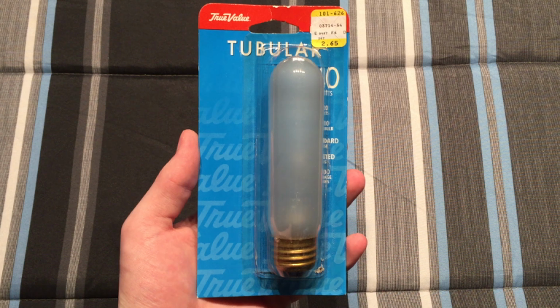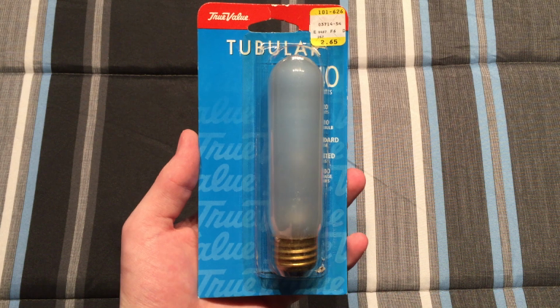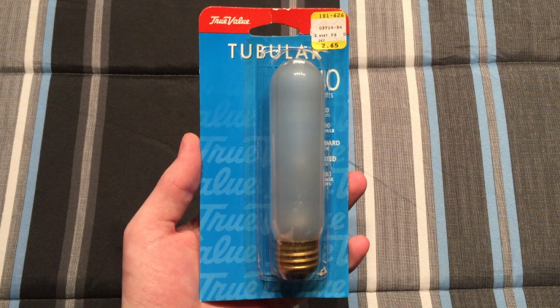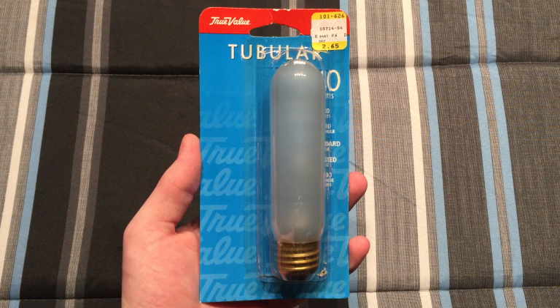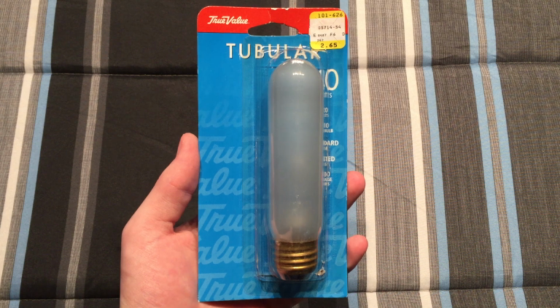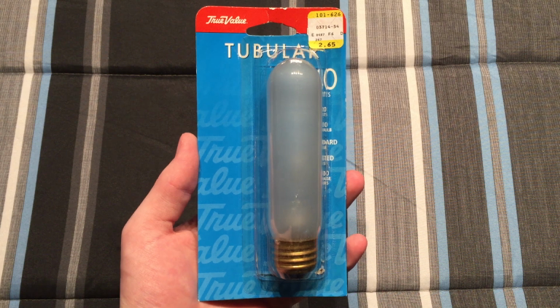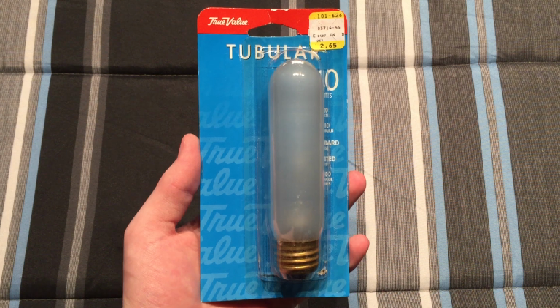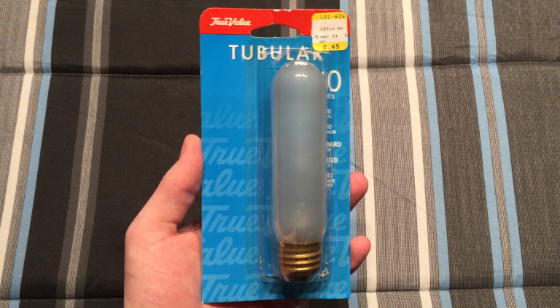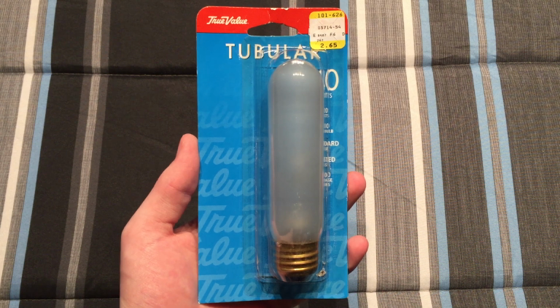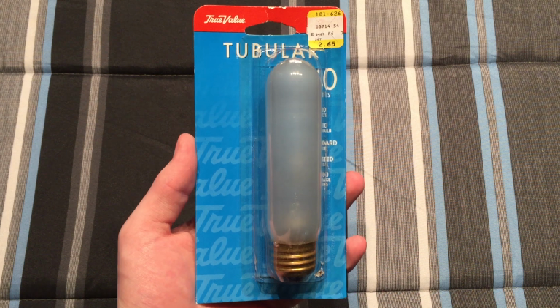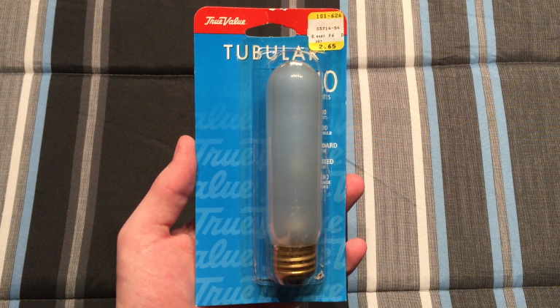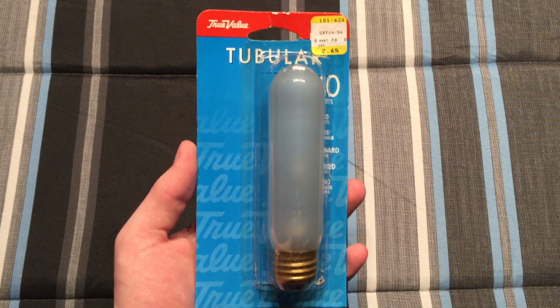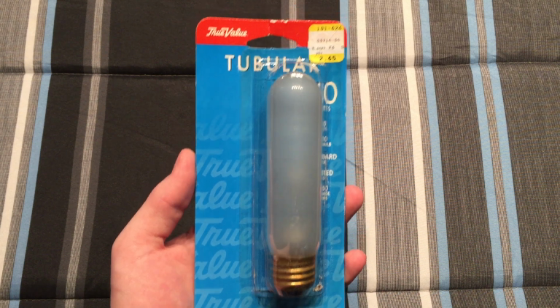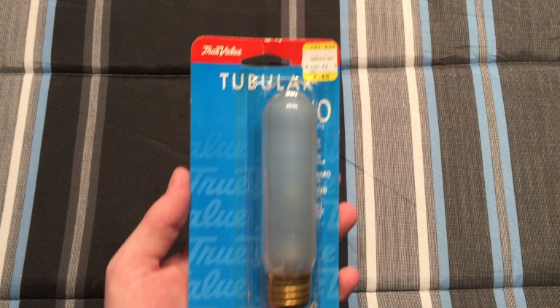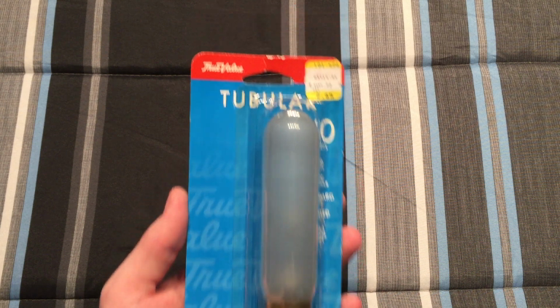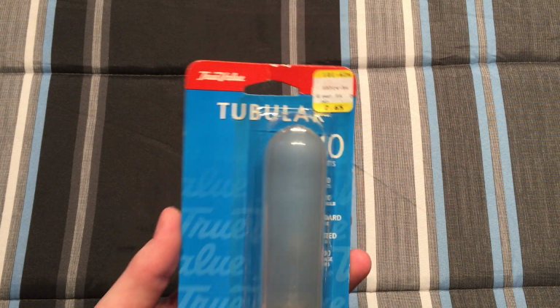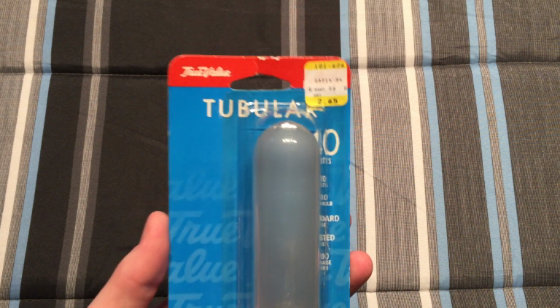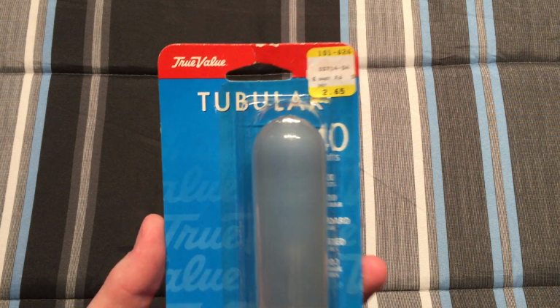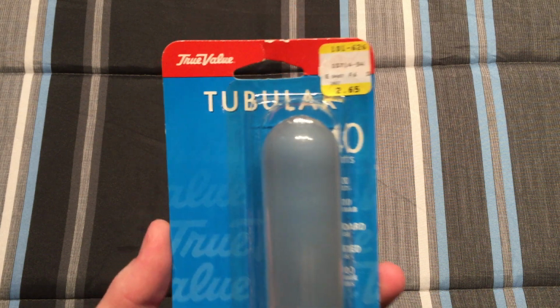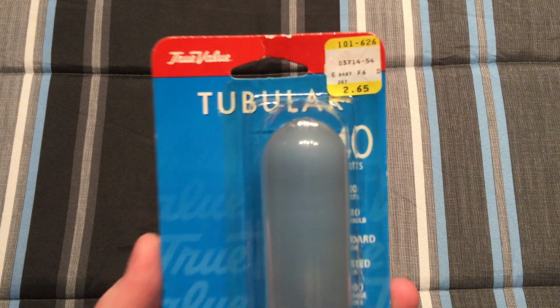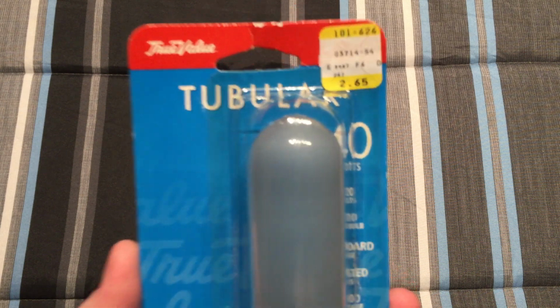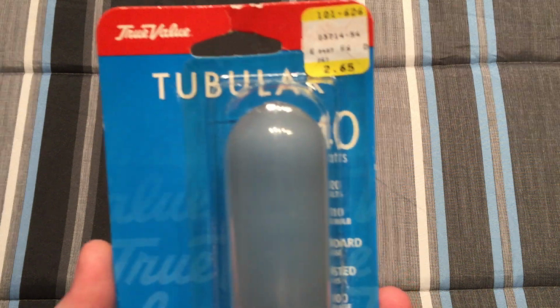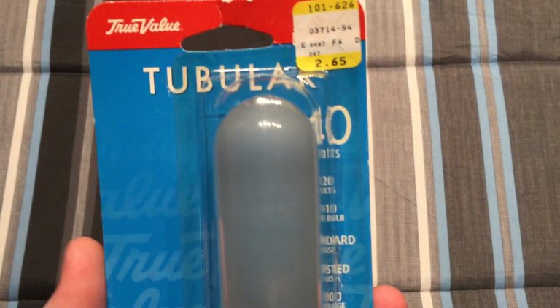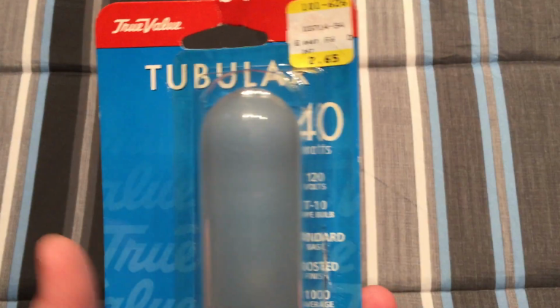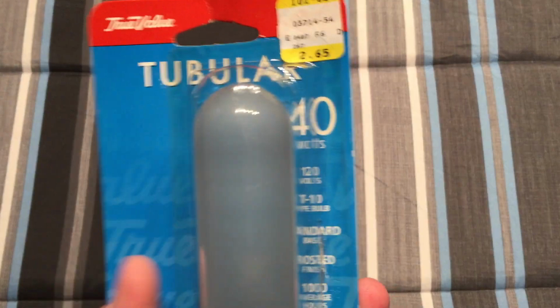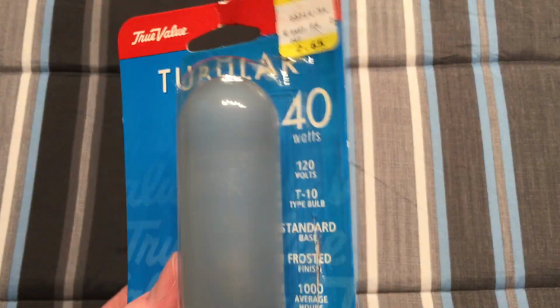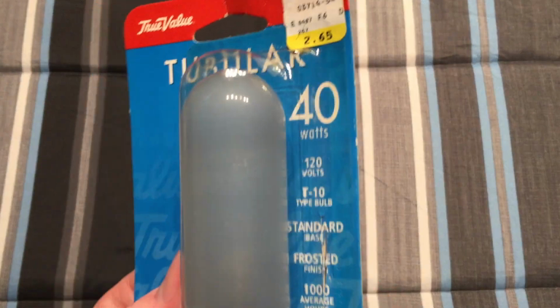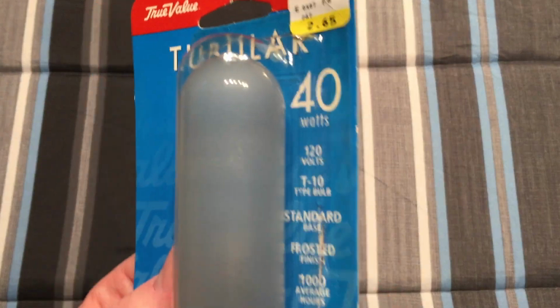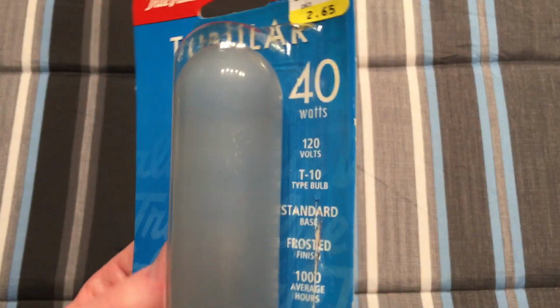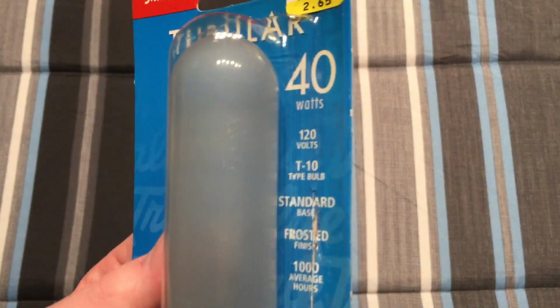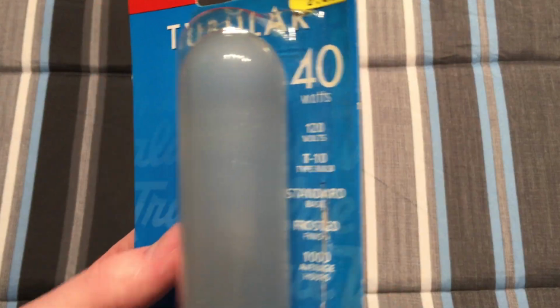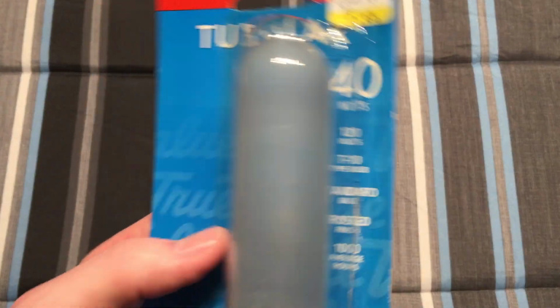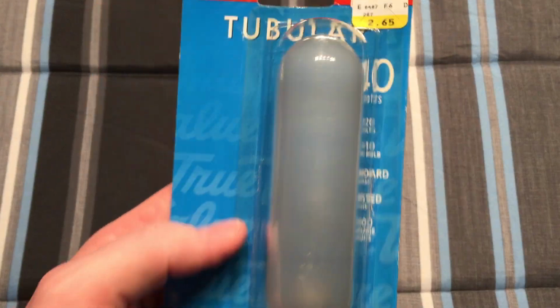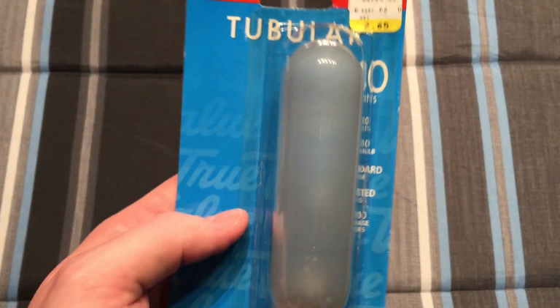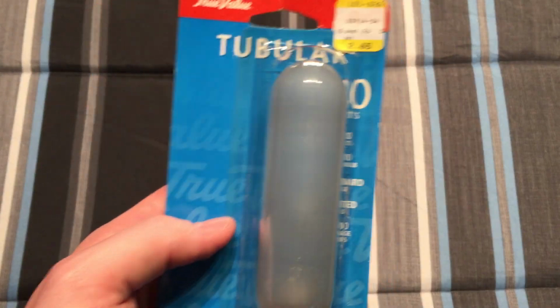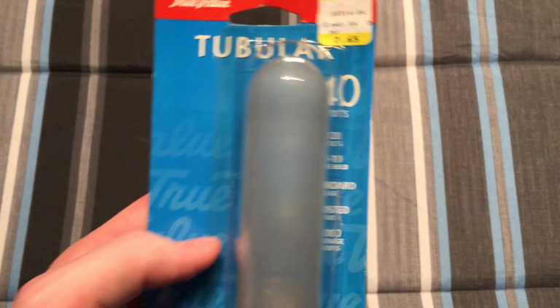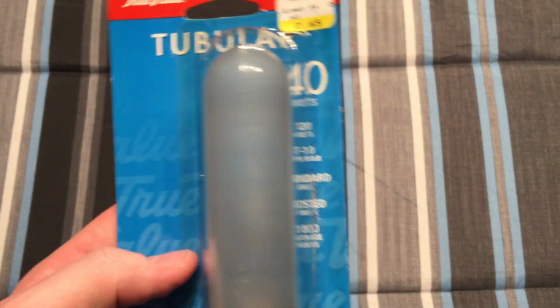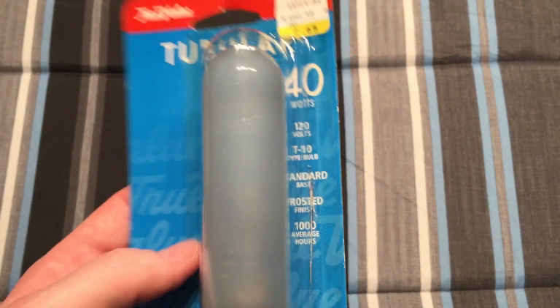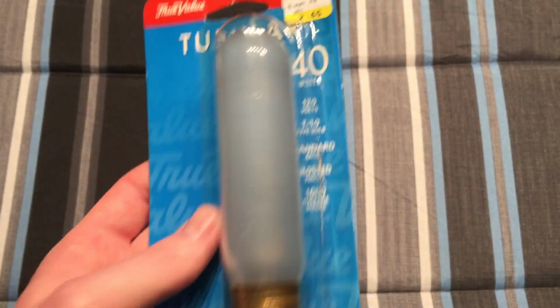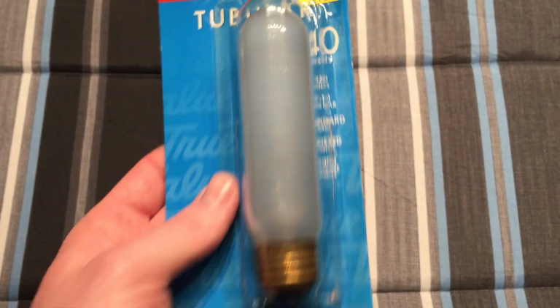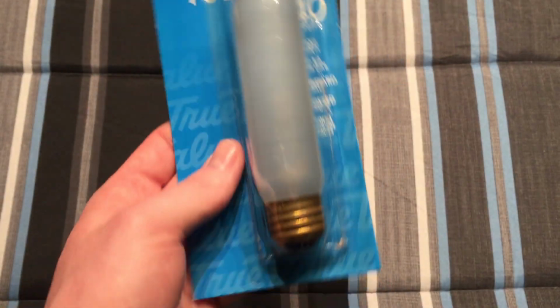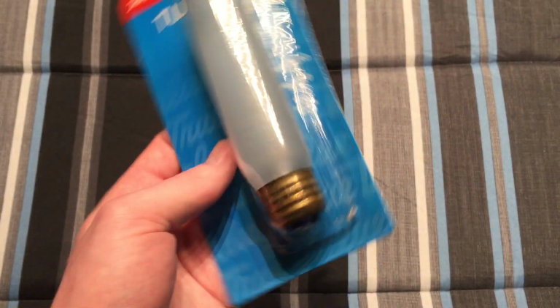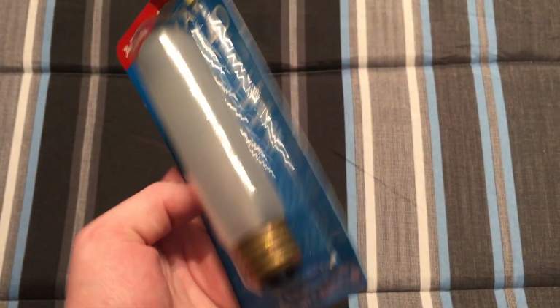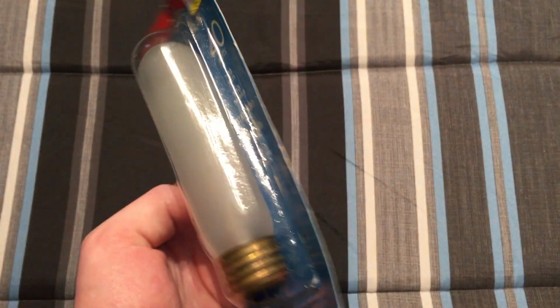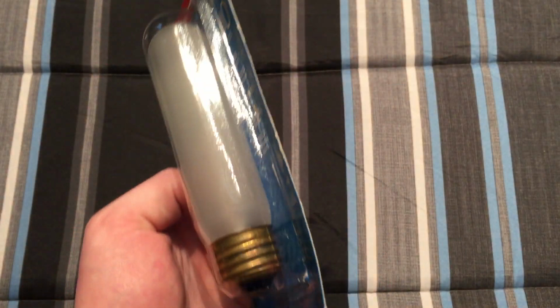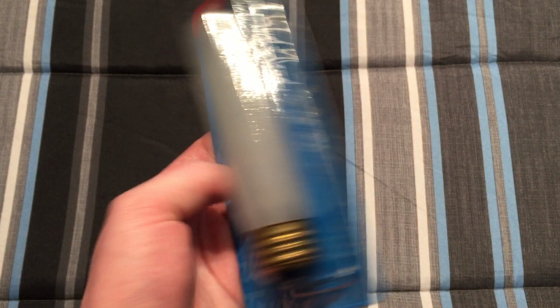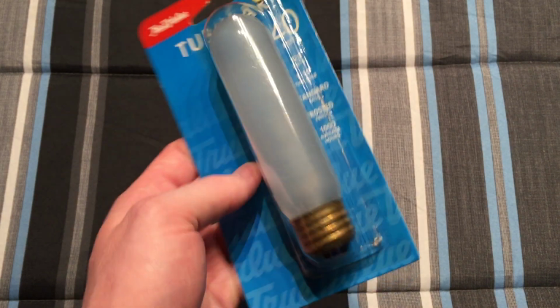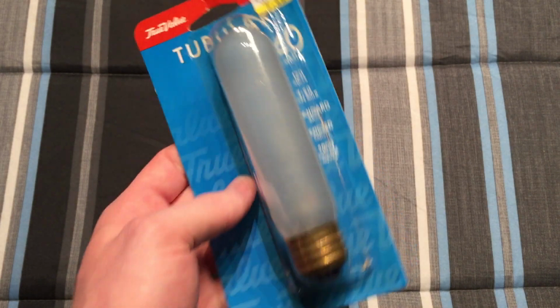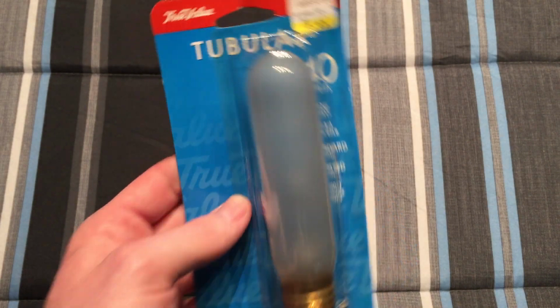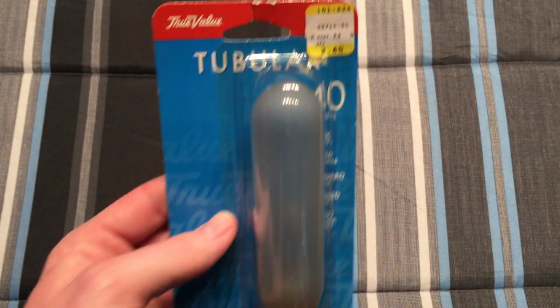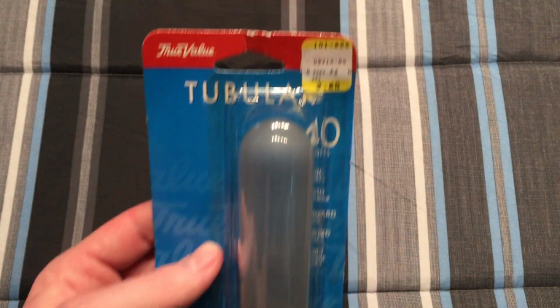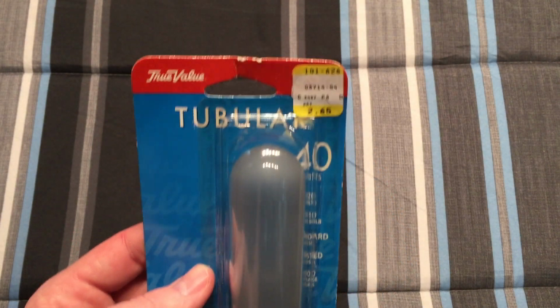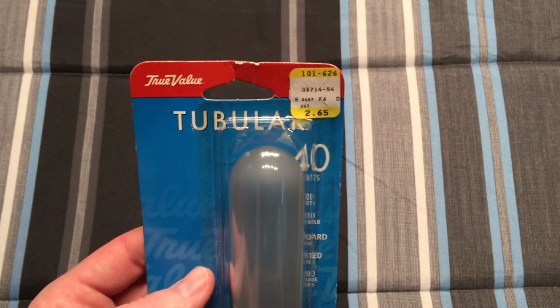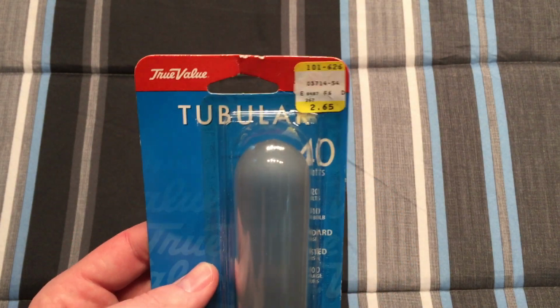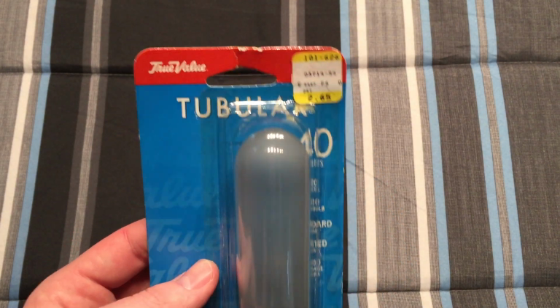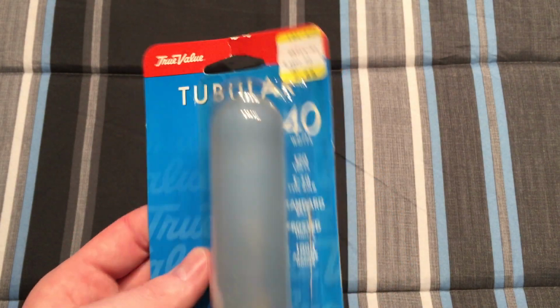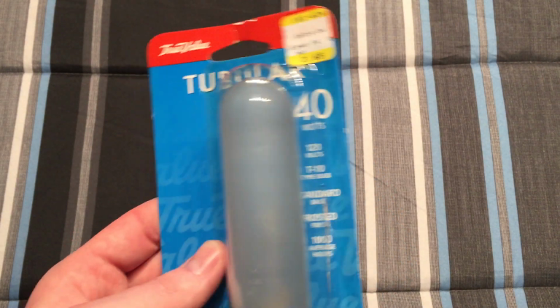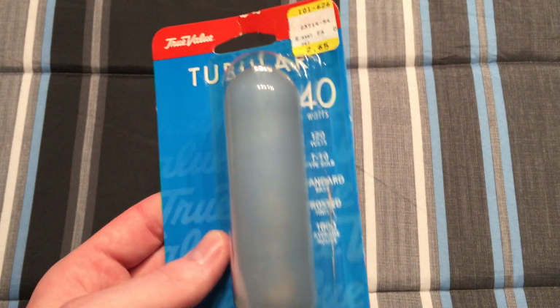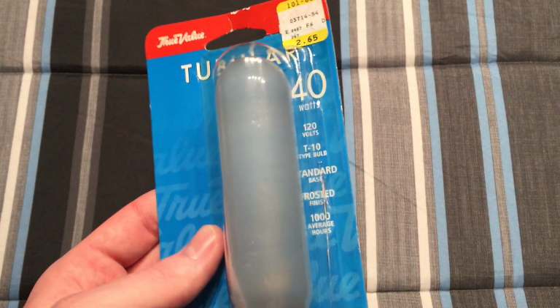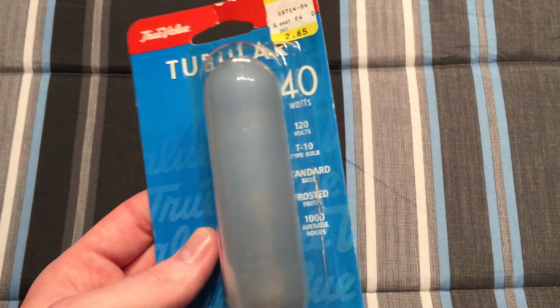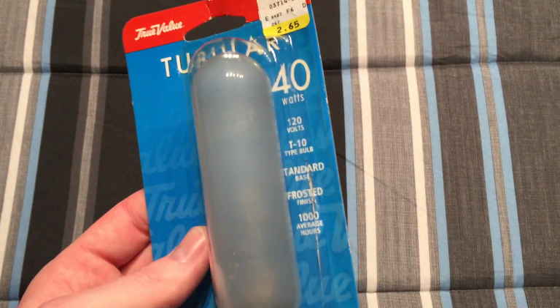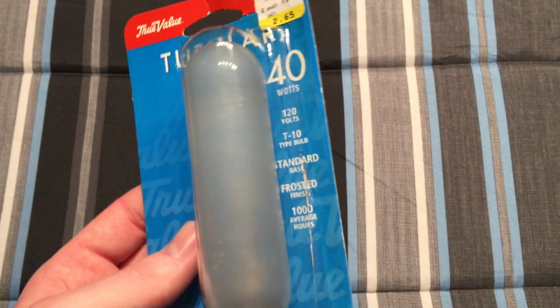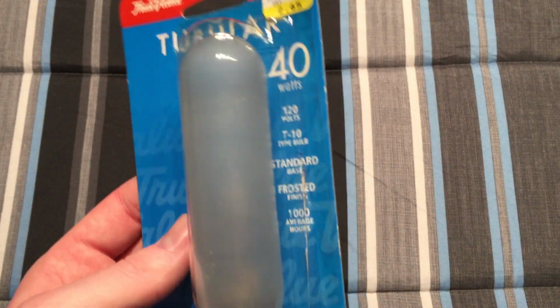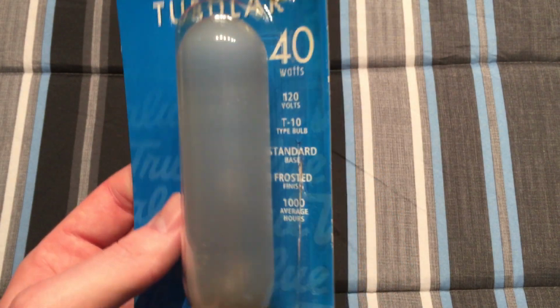Hello everybody. Today I'm going to show you this True Value tubular 40 watt incandescent piano bulb.